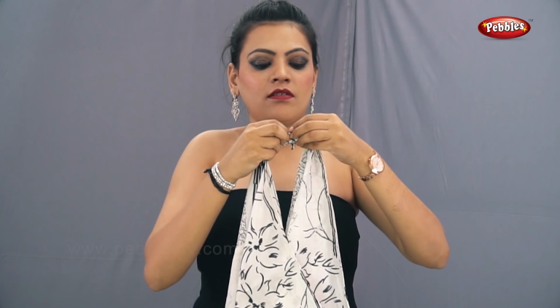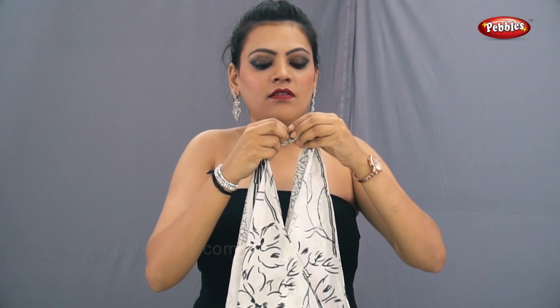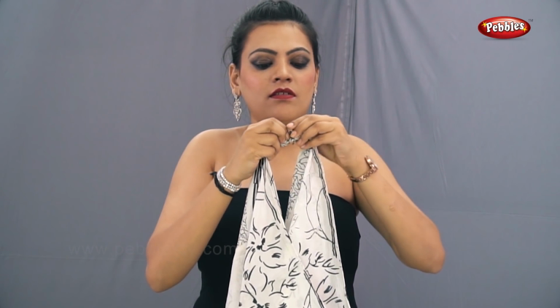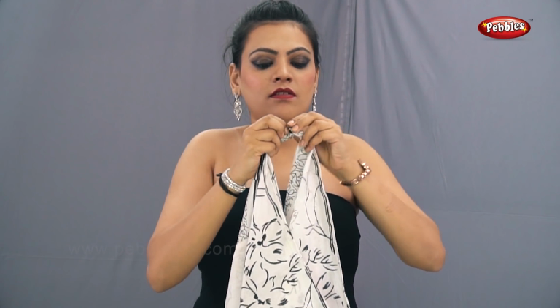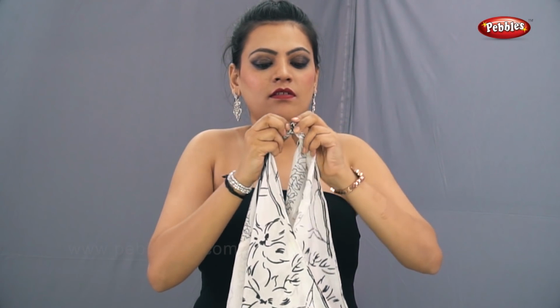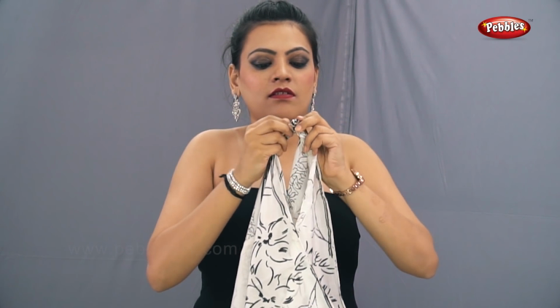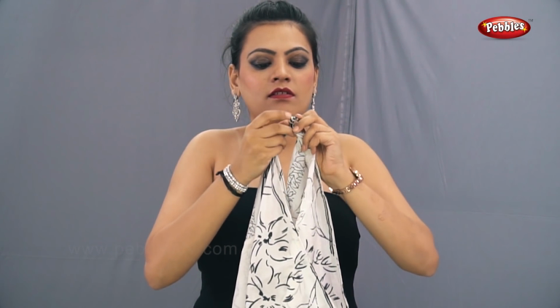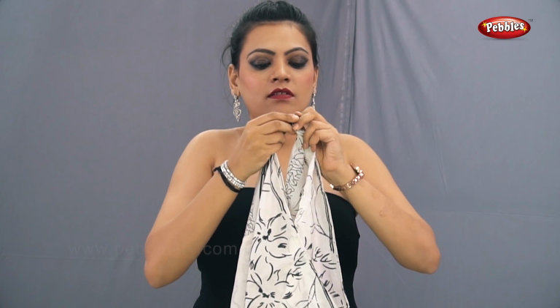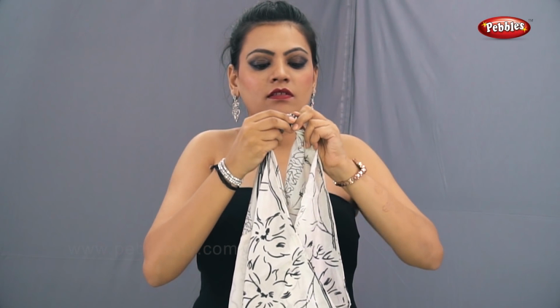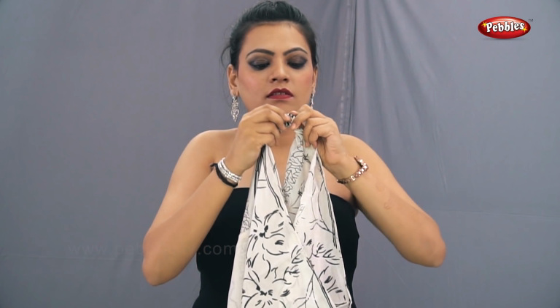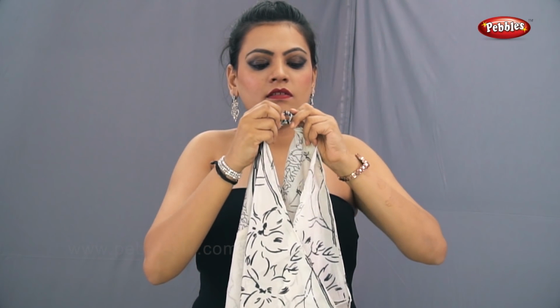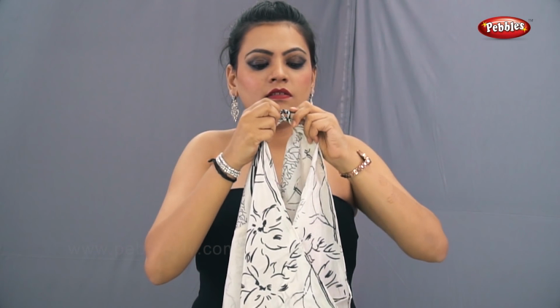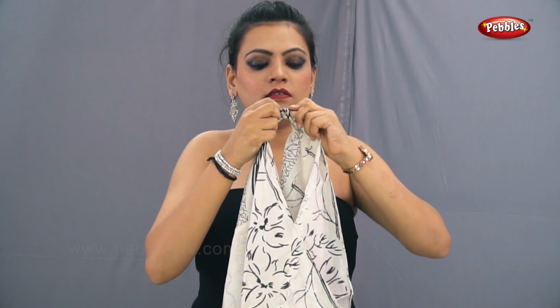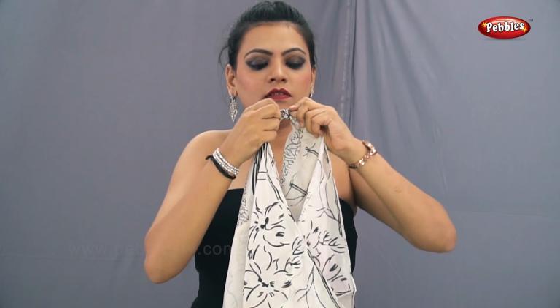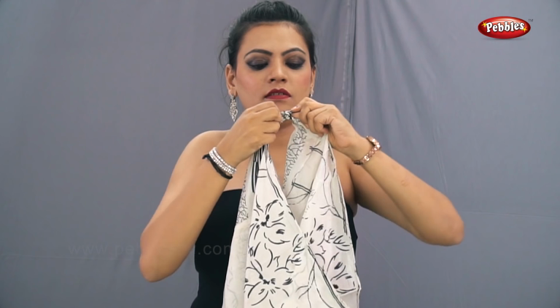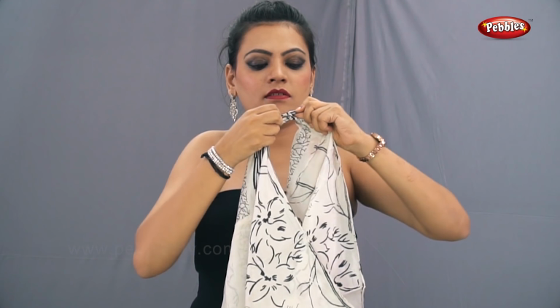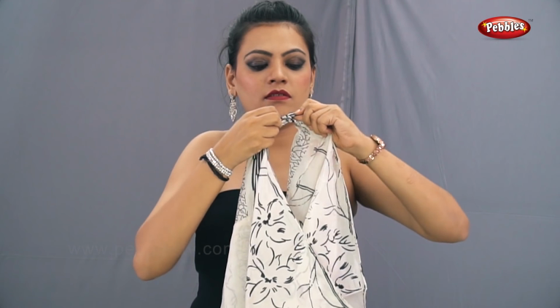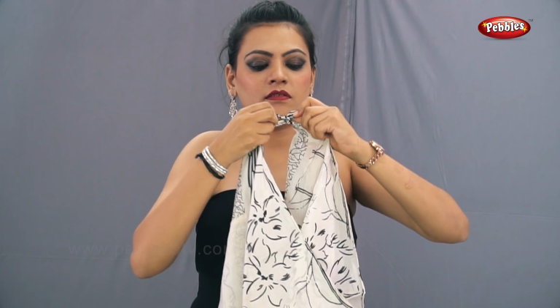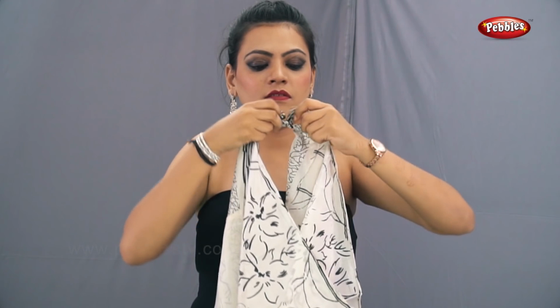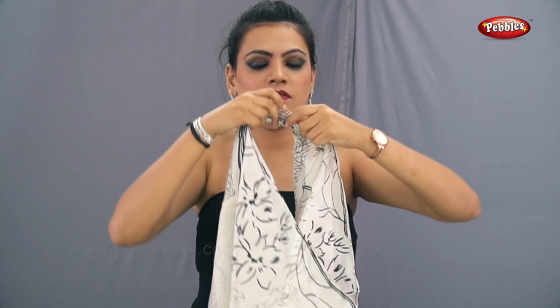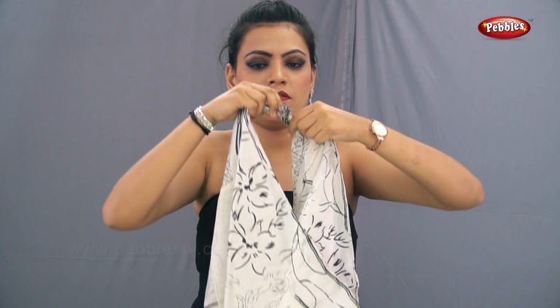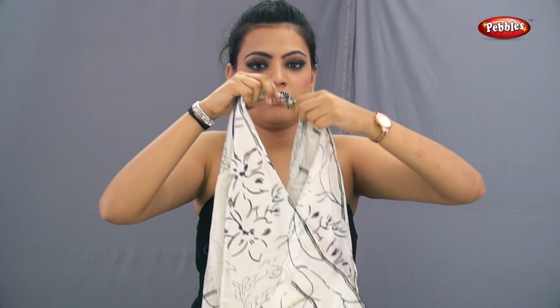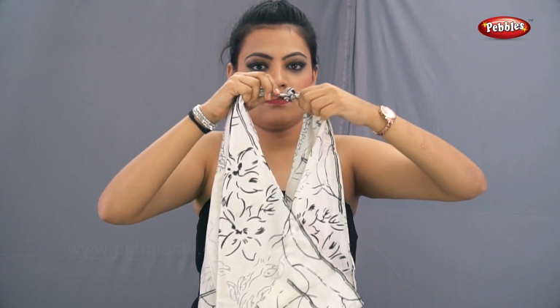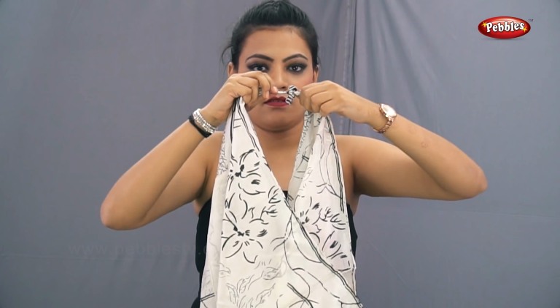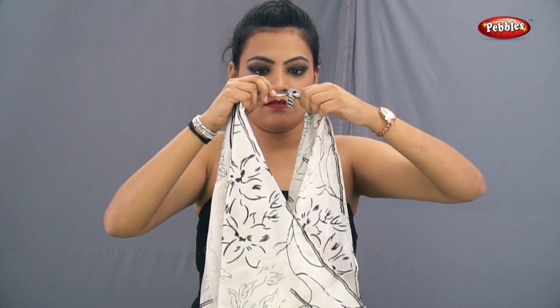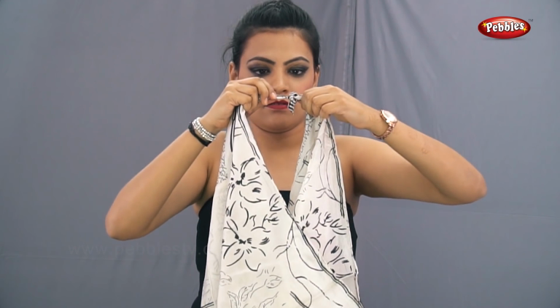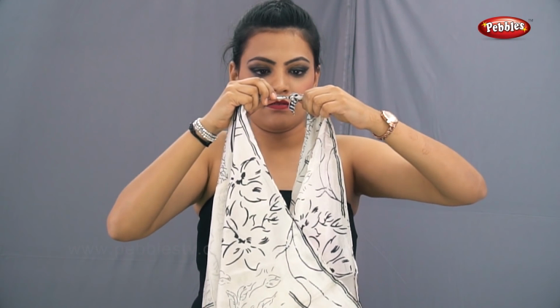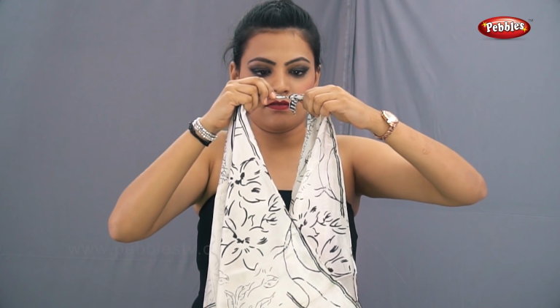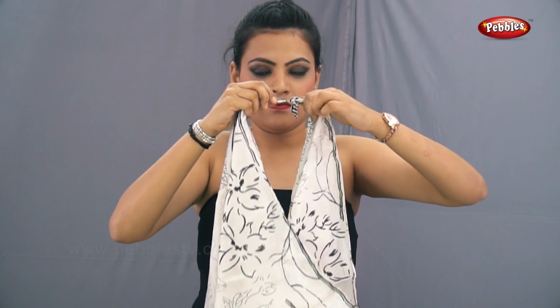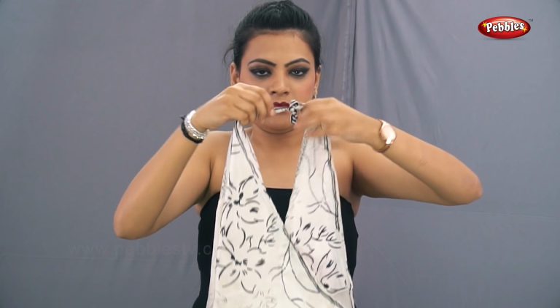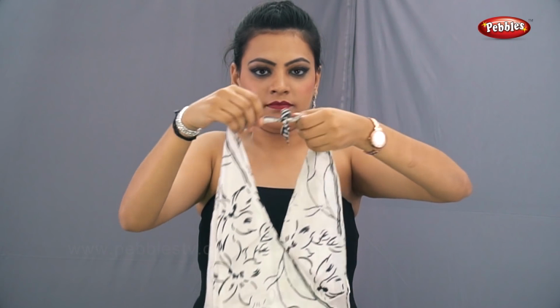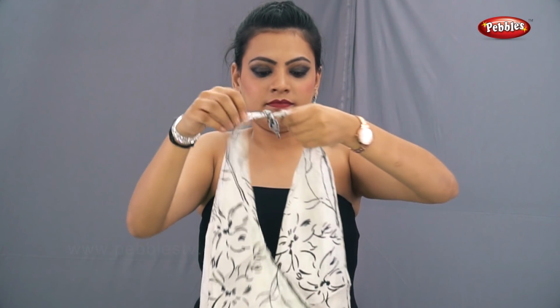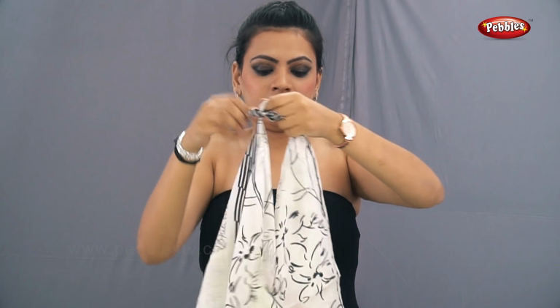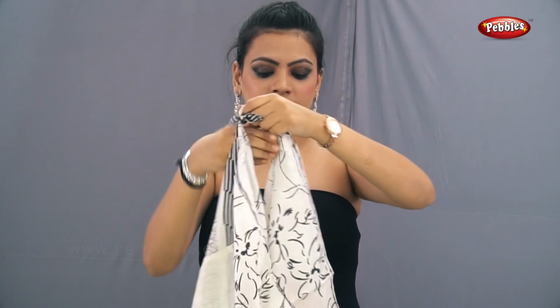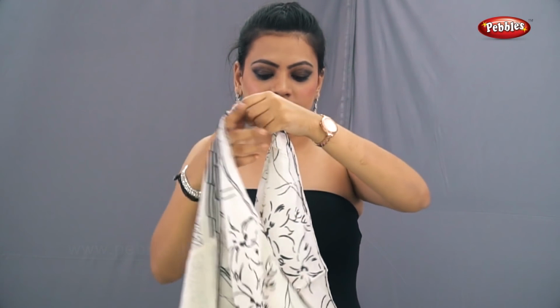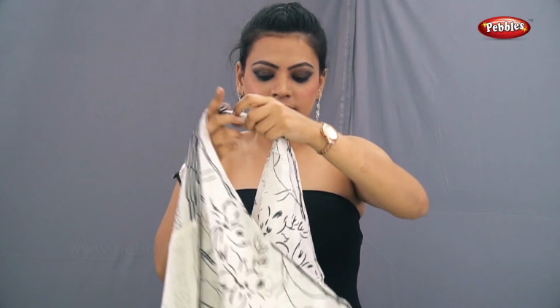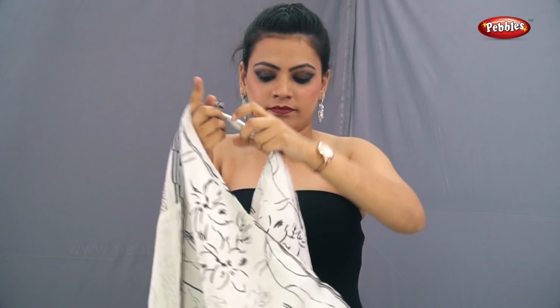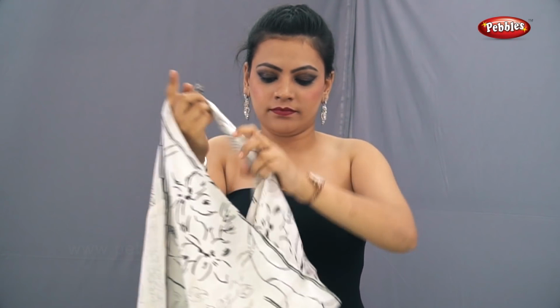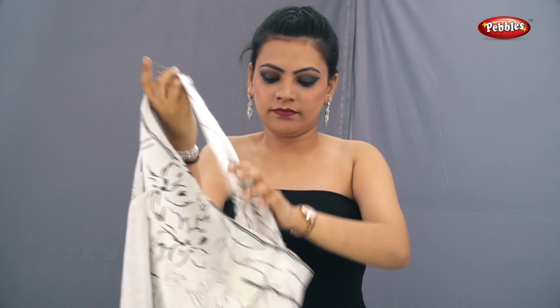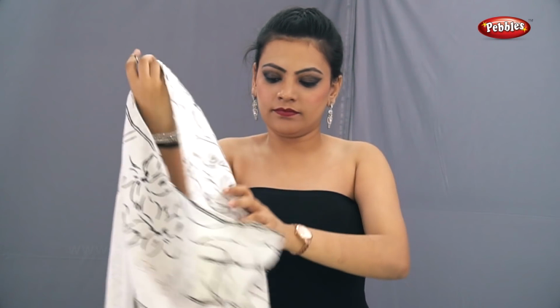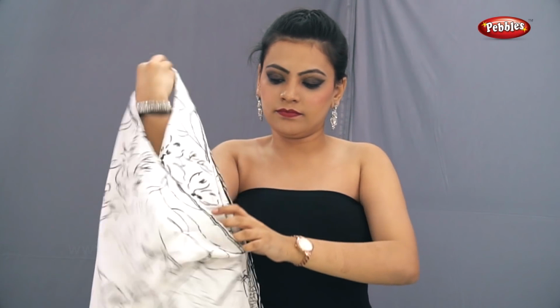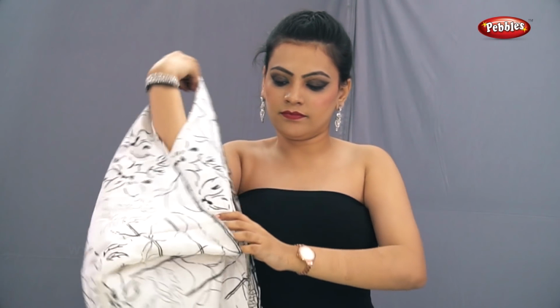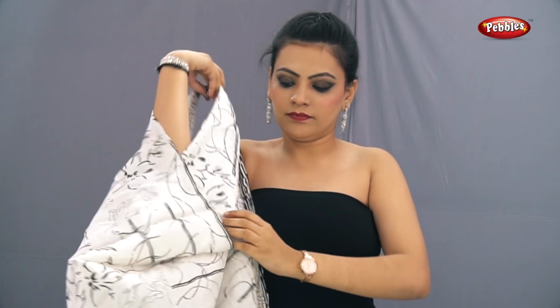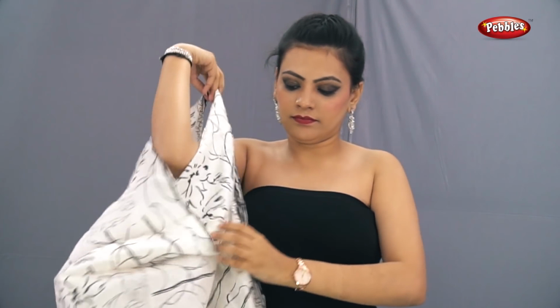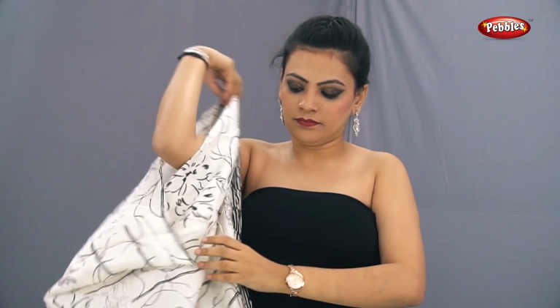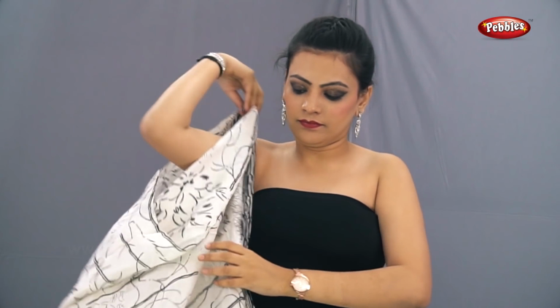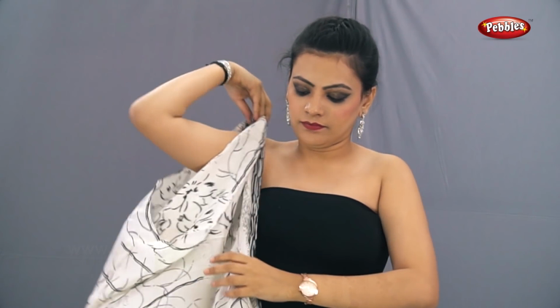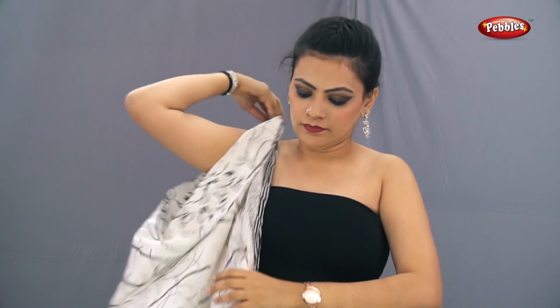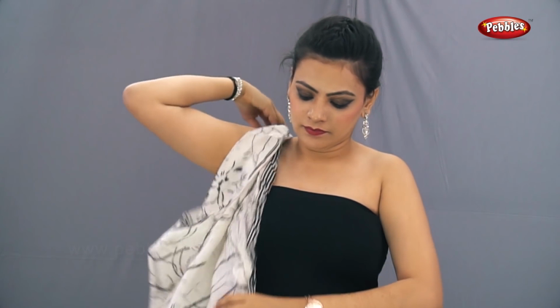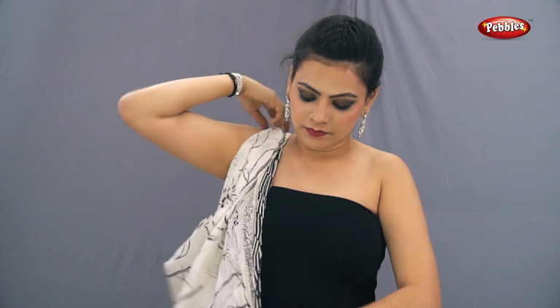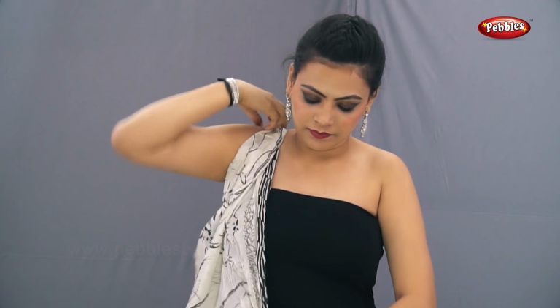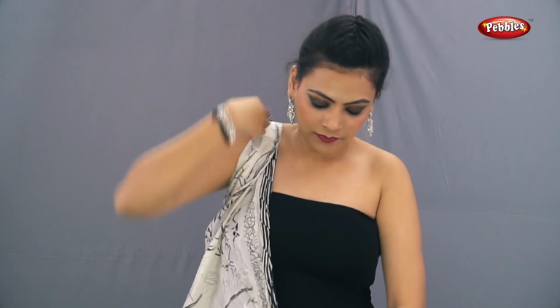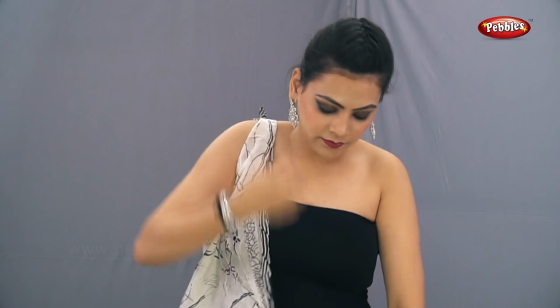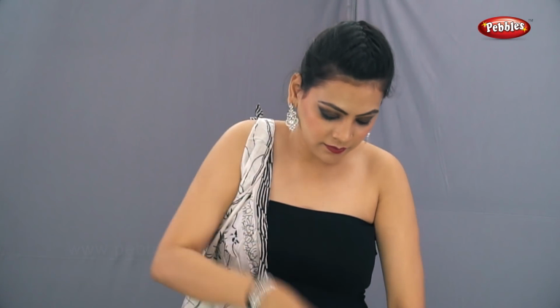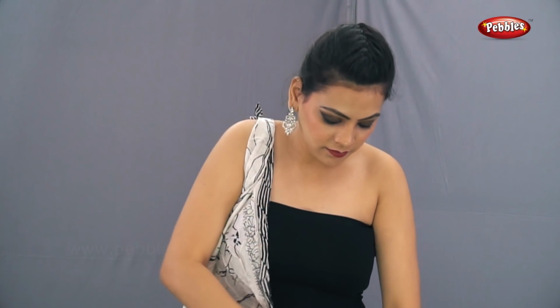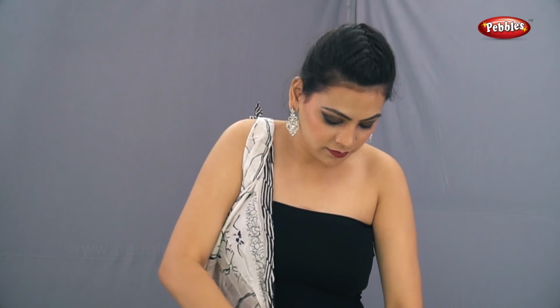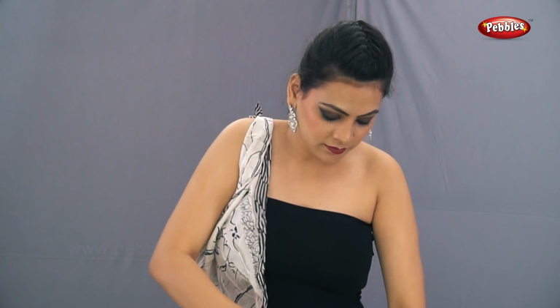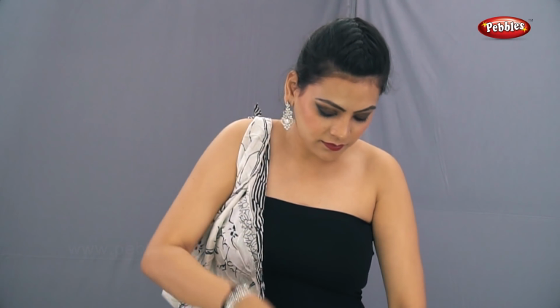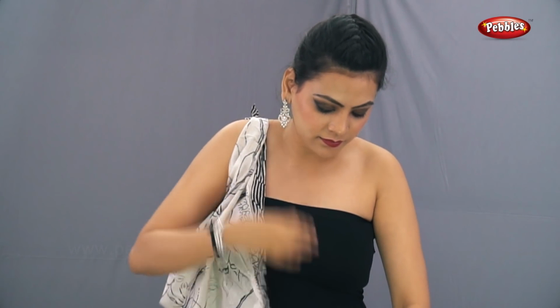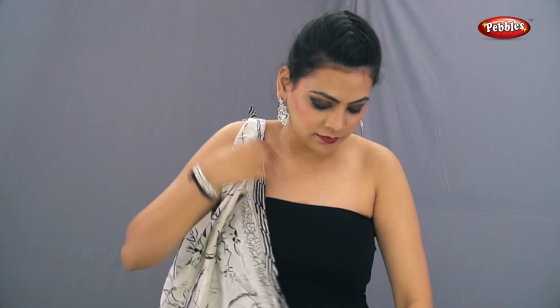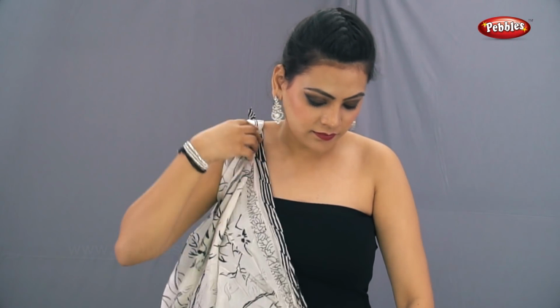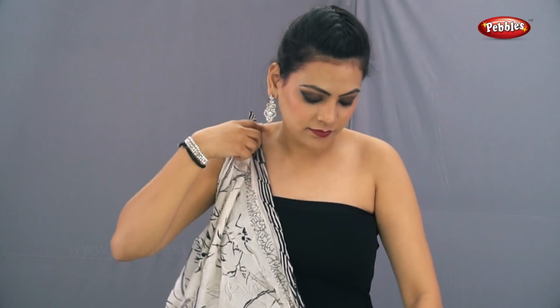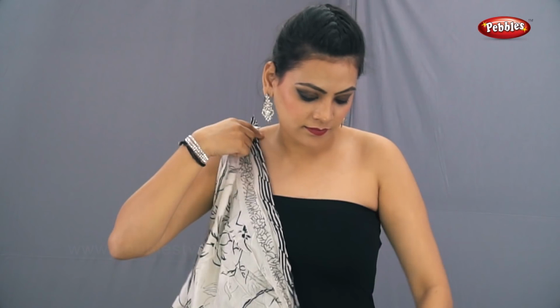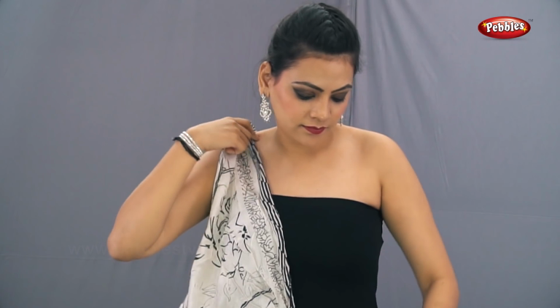Now take one edge of the saree and tie the knot from both the ends, like it's been shown on the screen, and put it on your right arm.